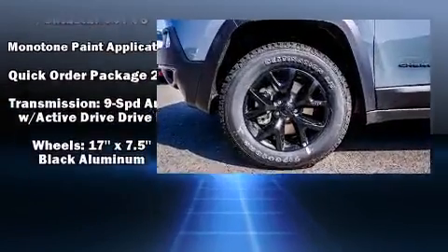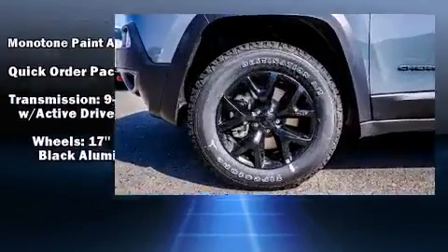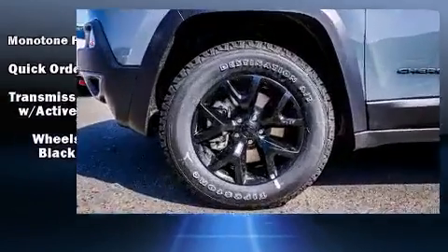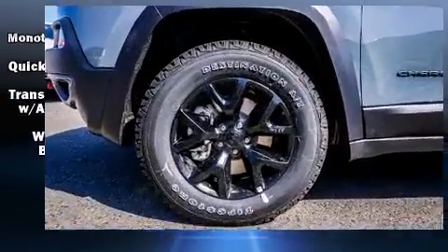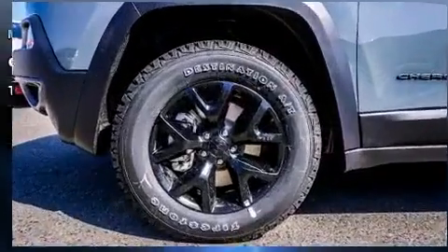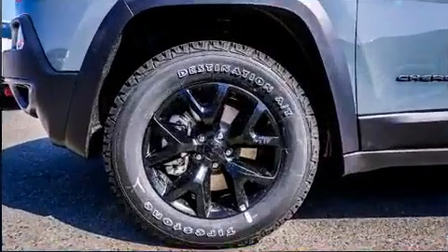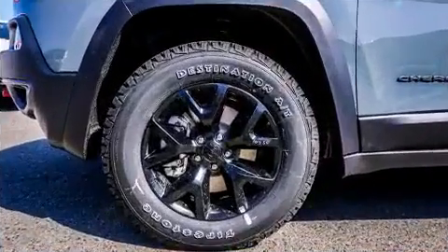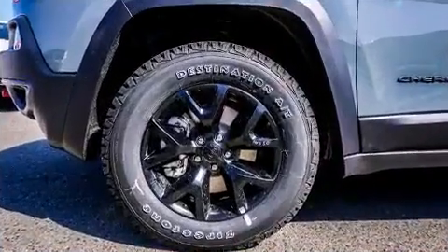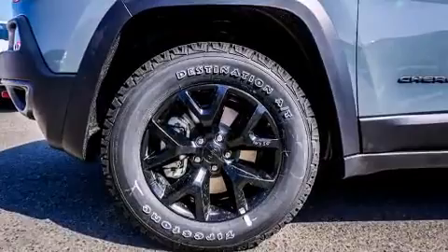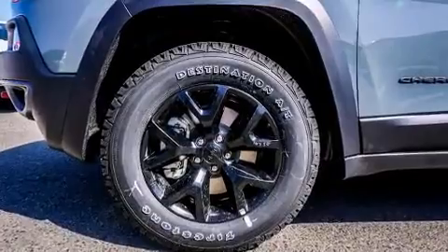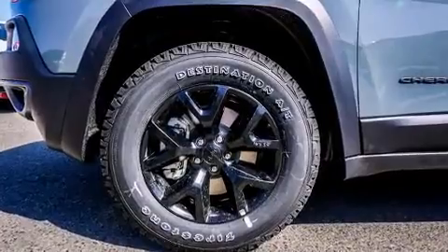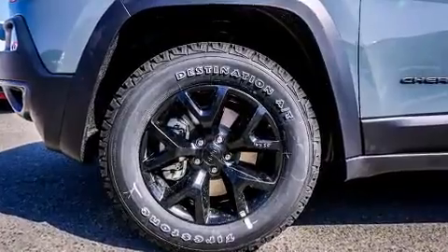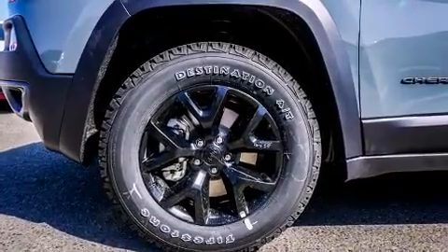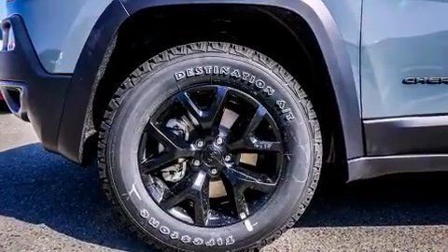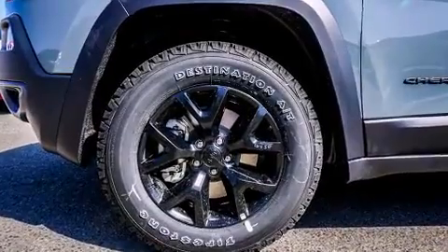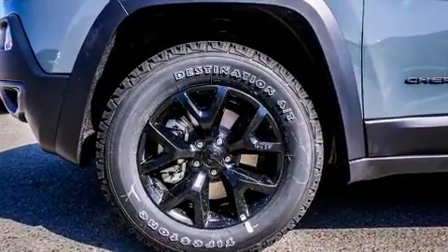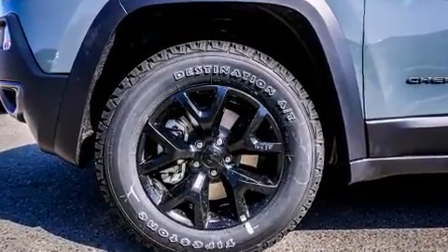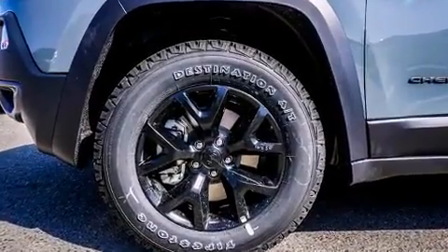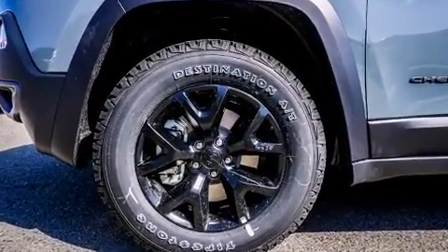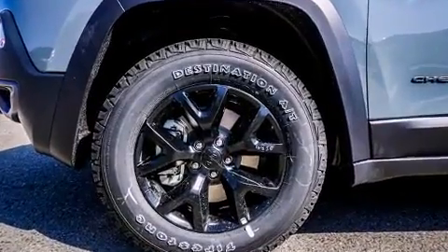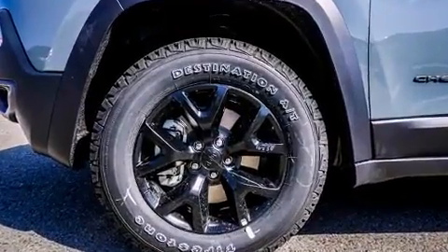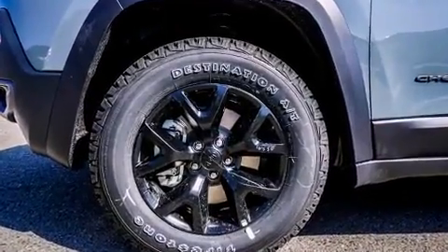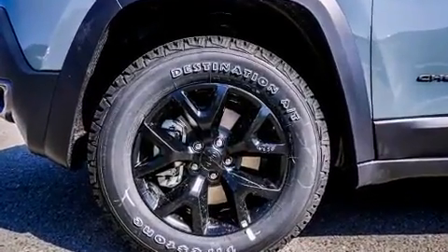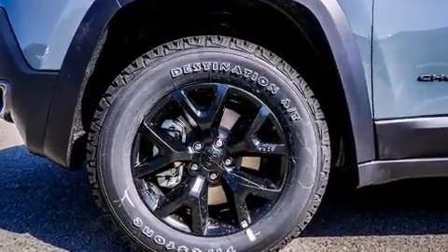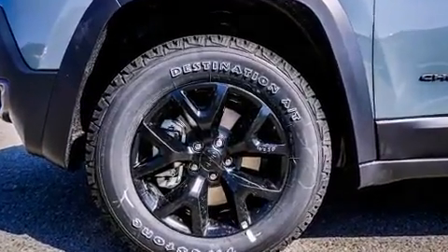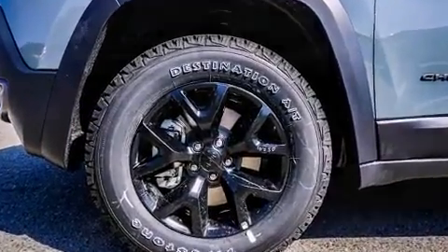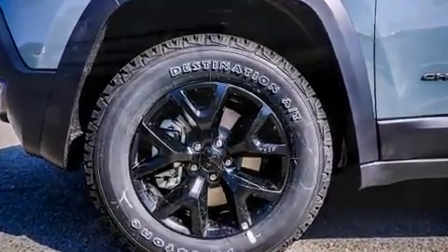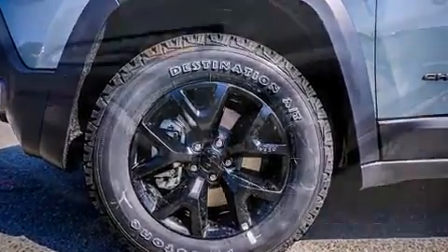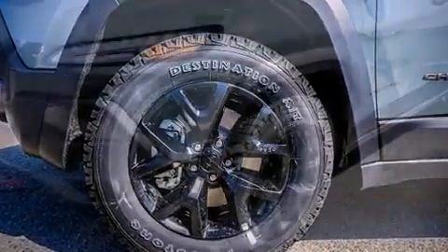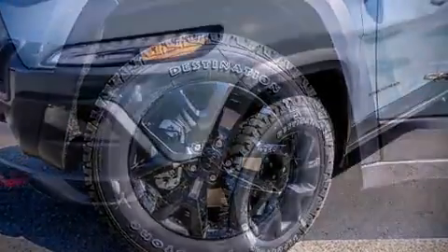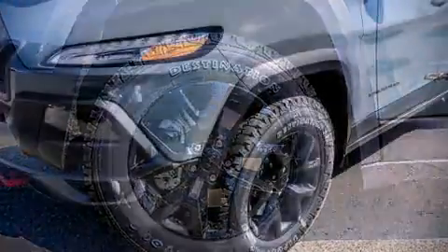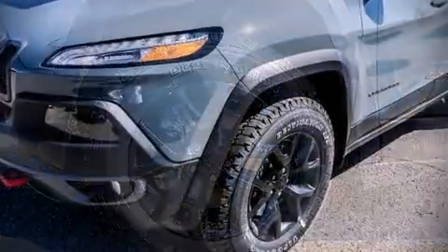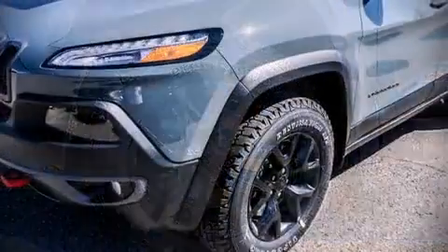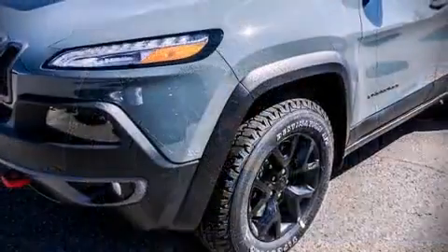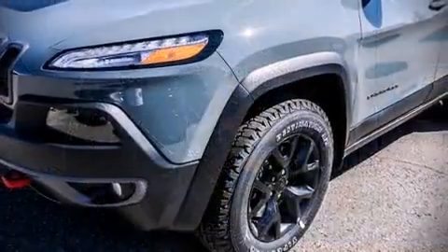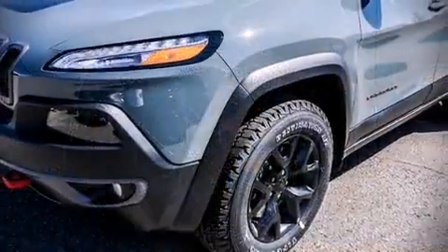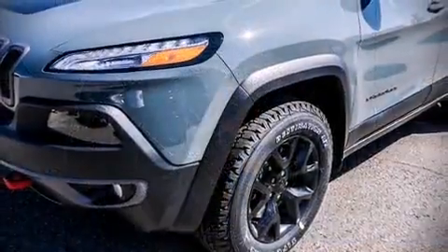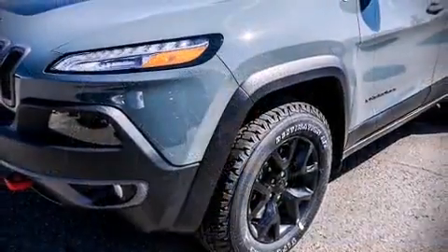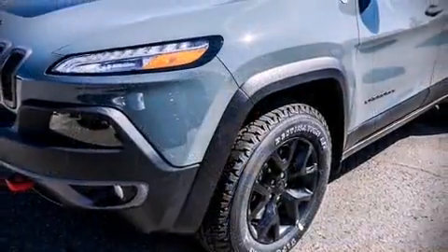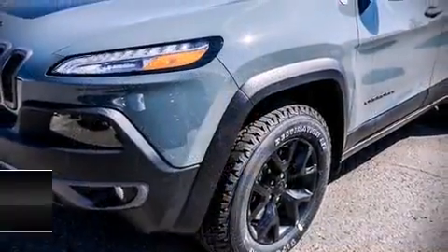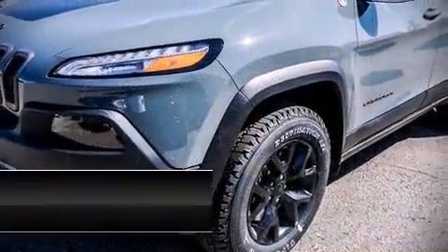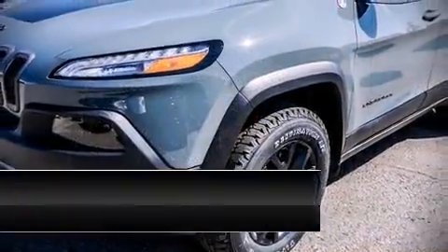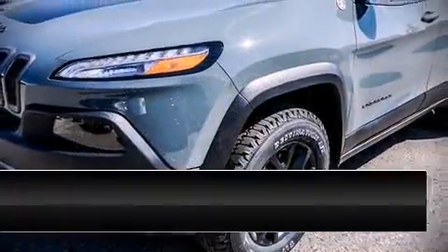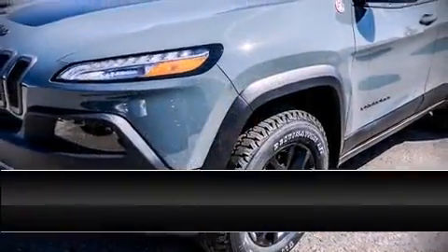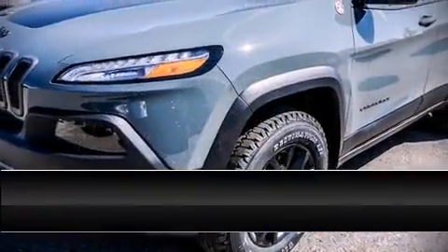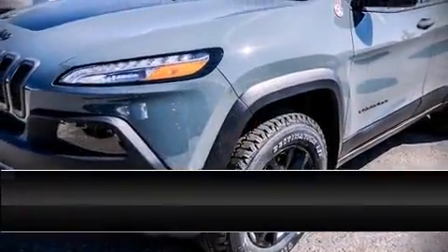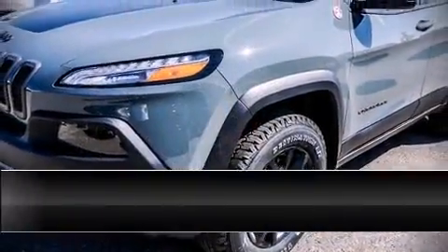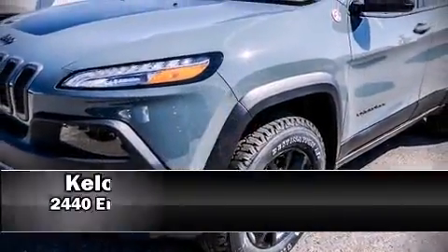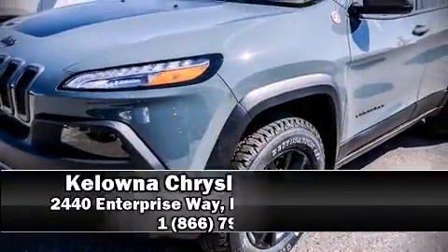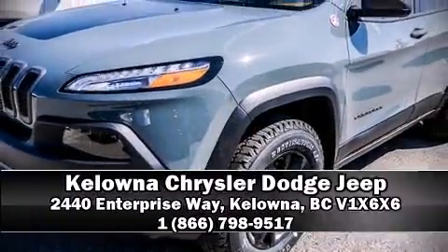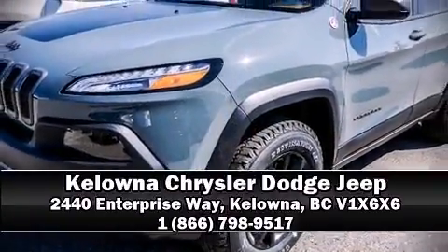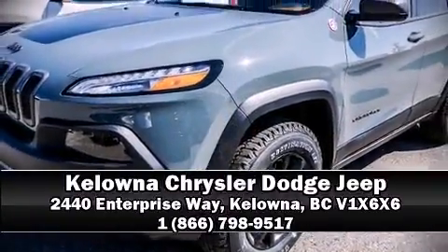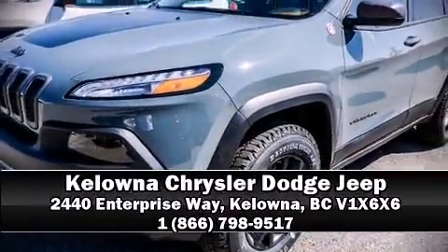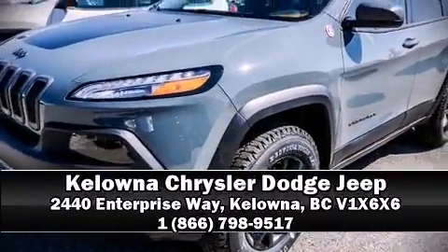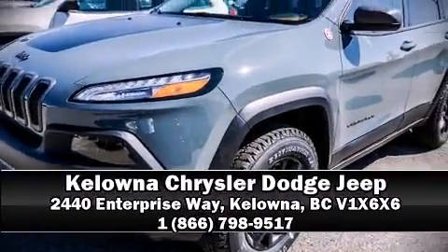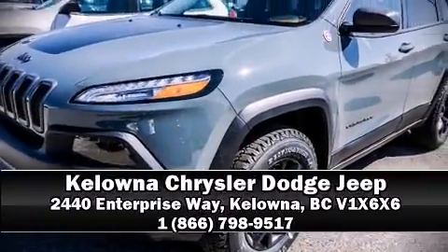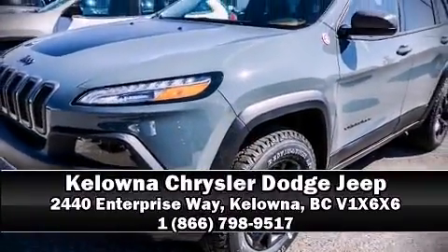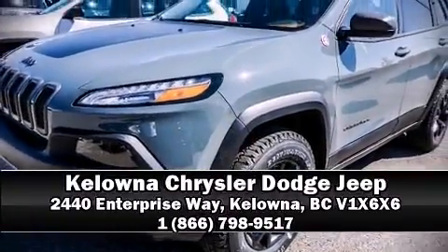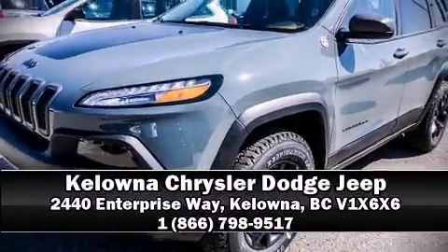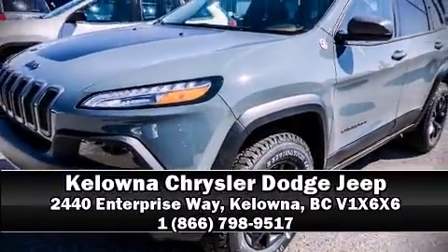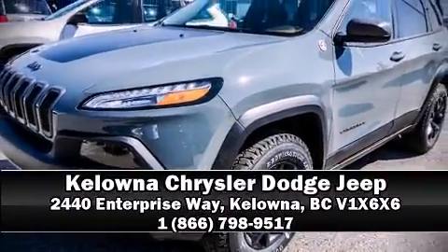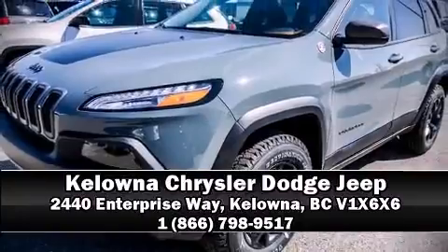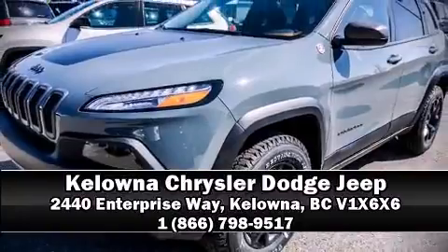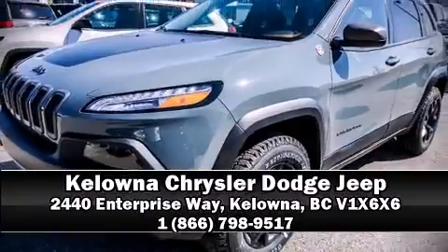stability control, keeping you on your intended path. Please don't hesitate to give us a call.